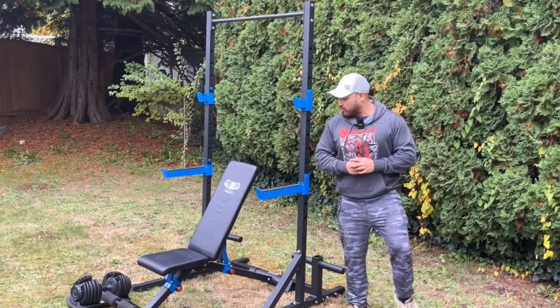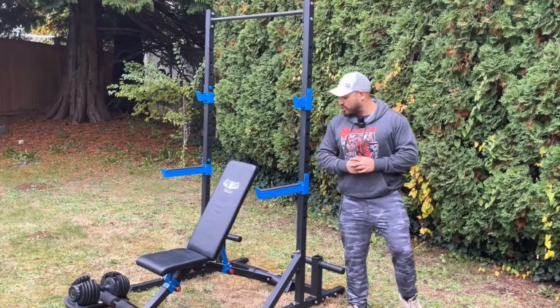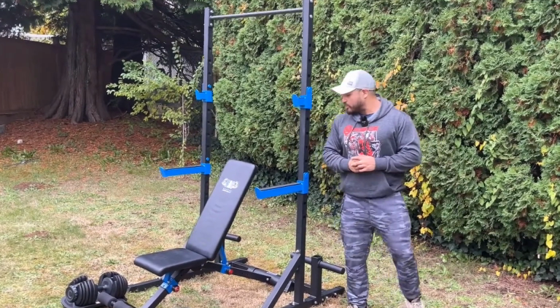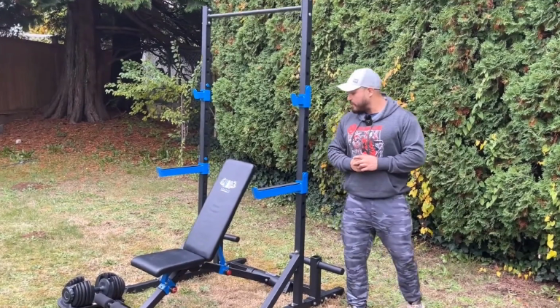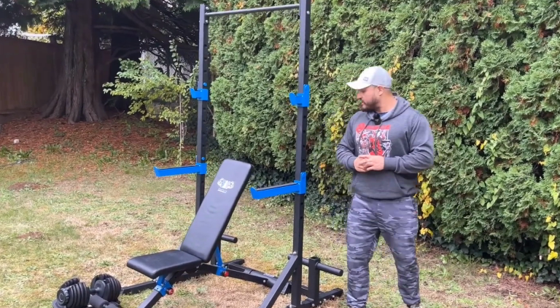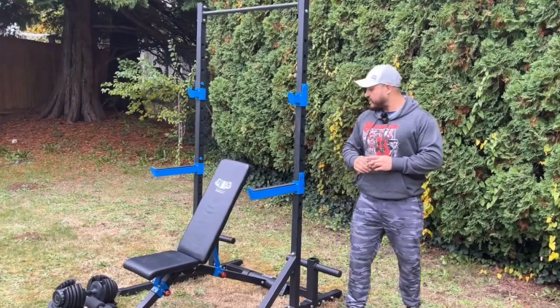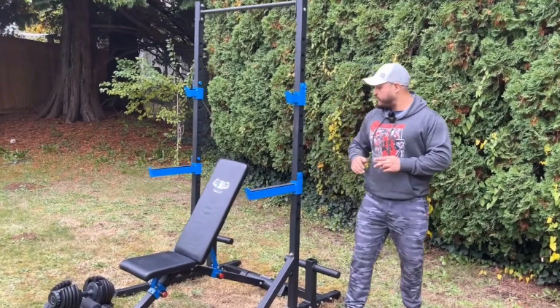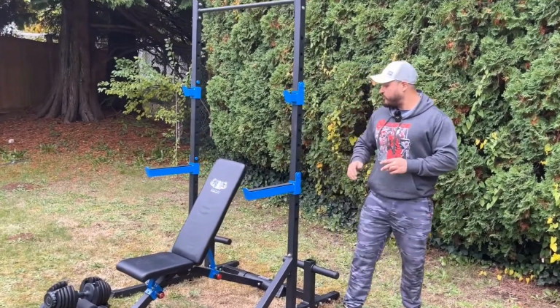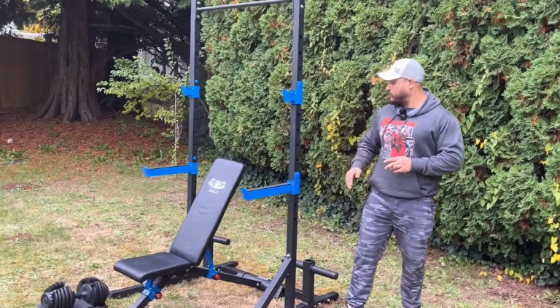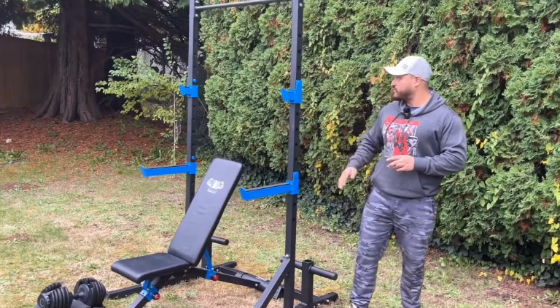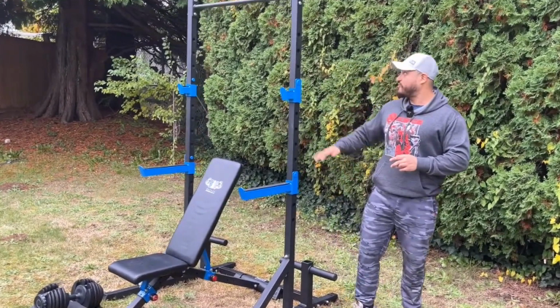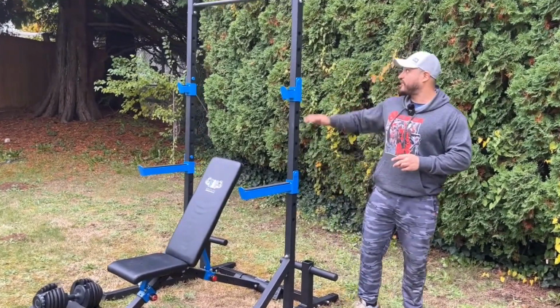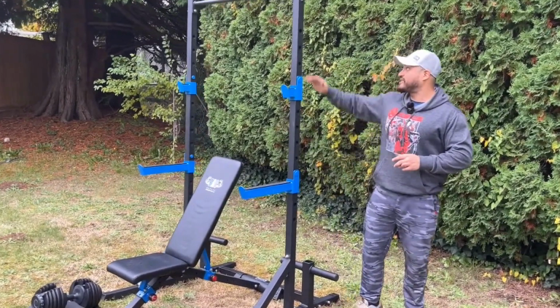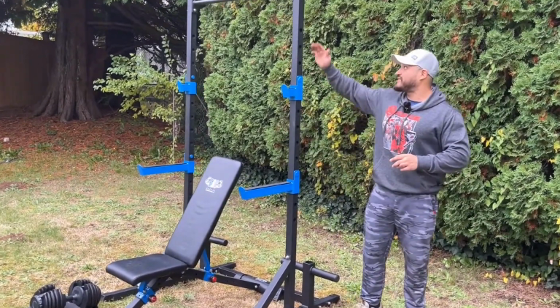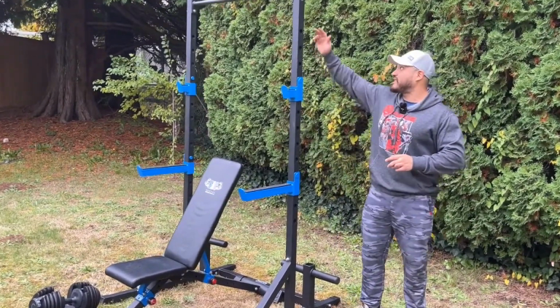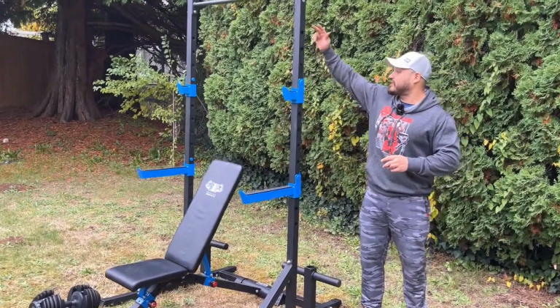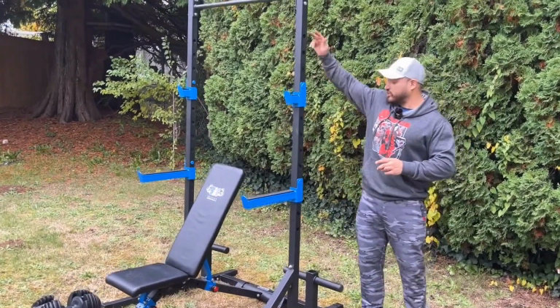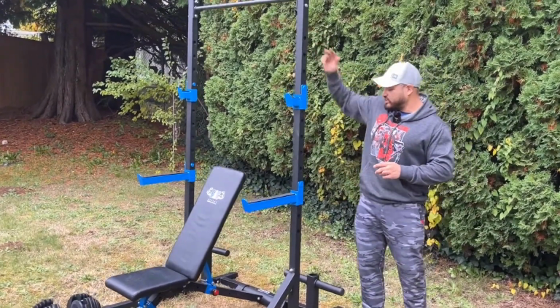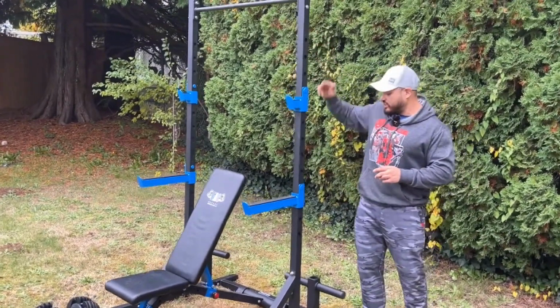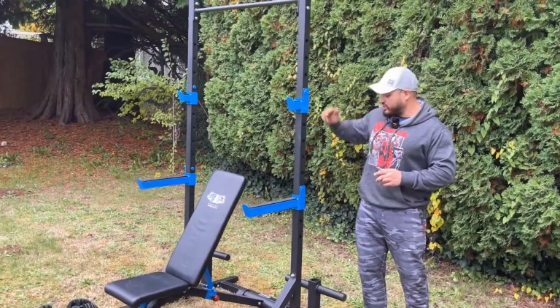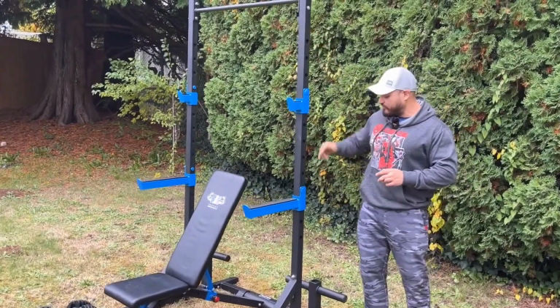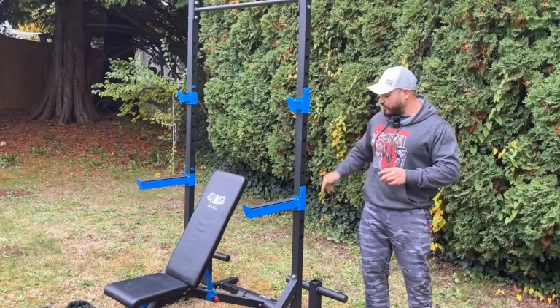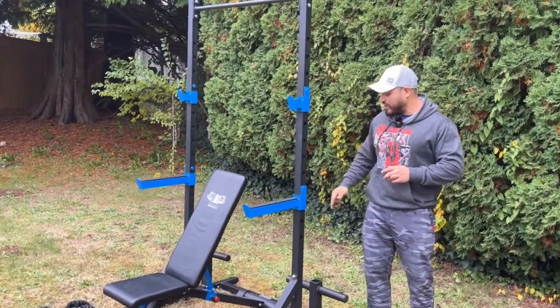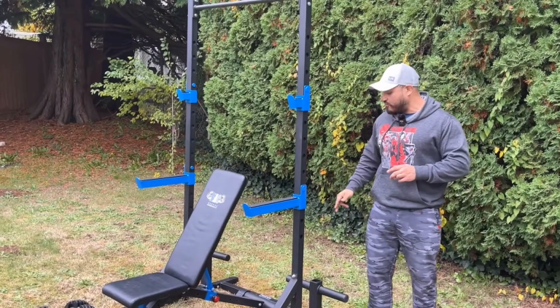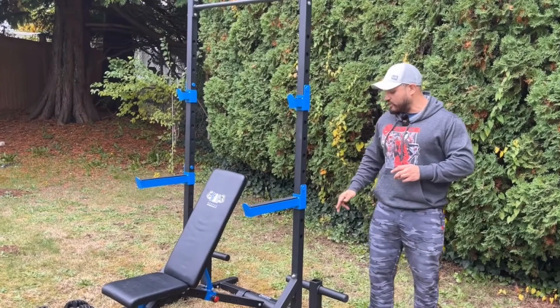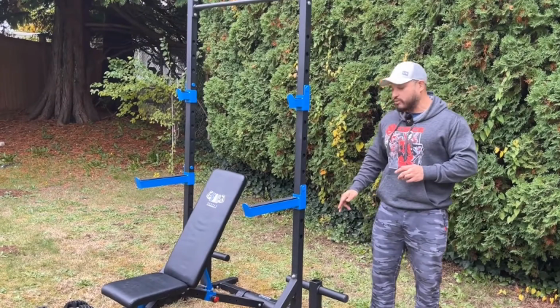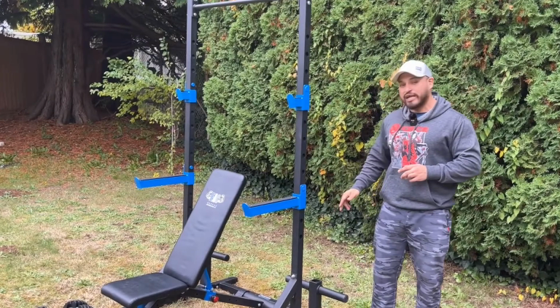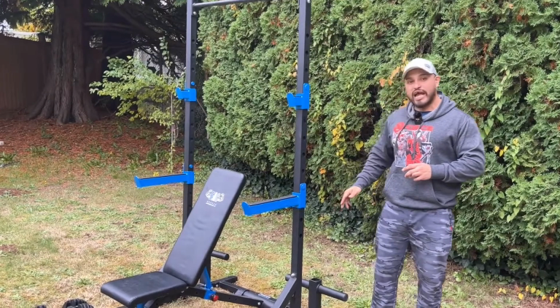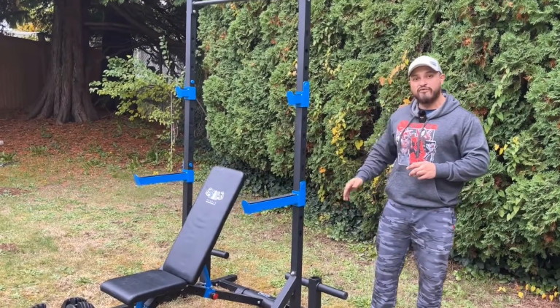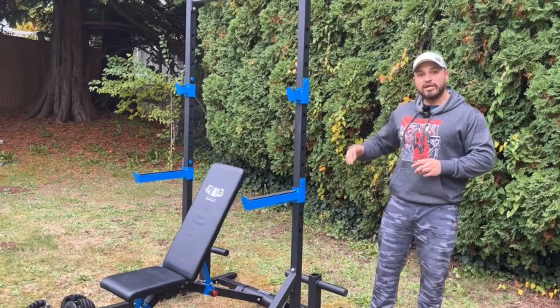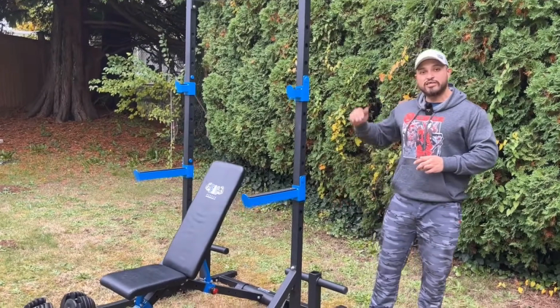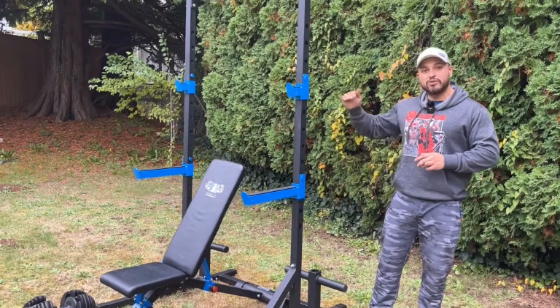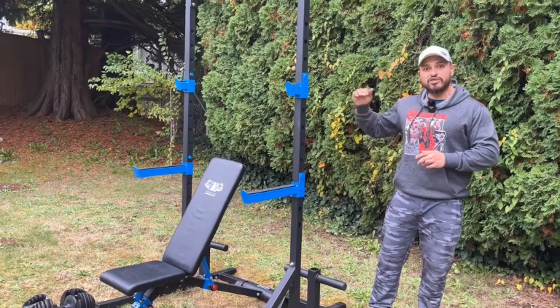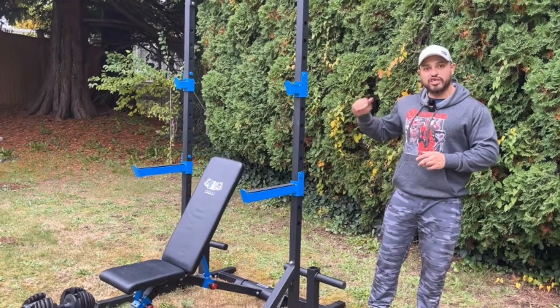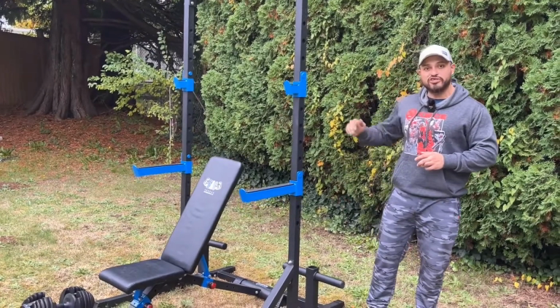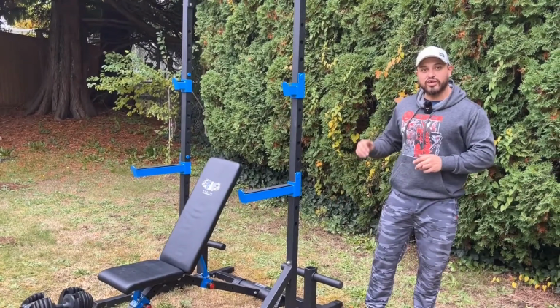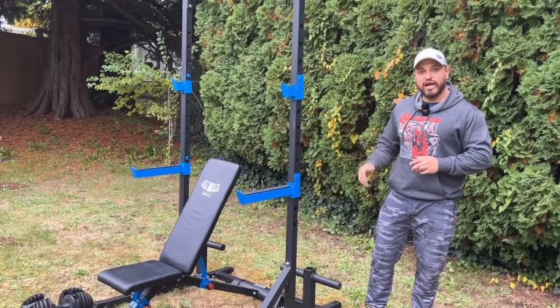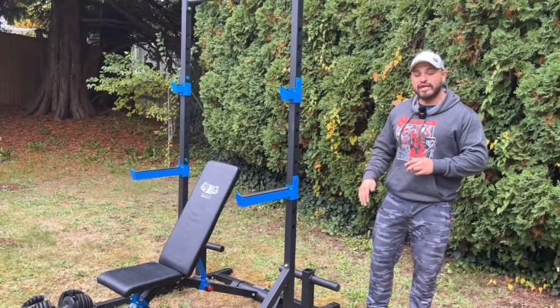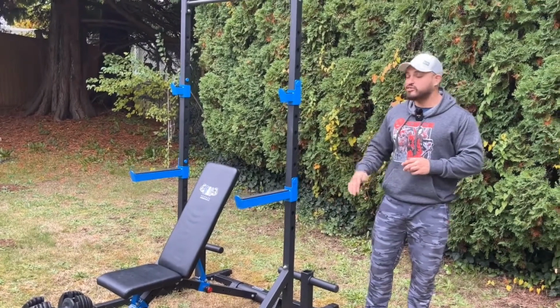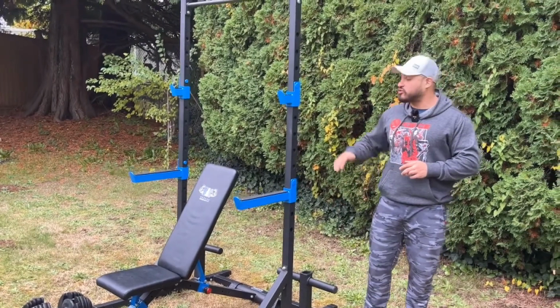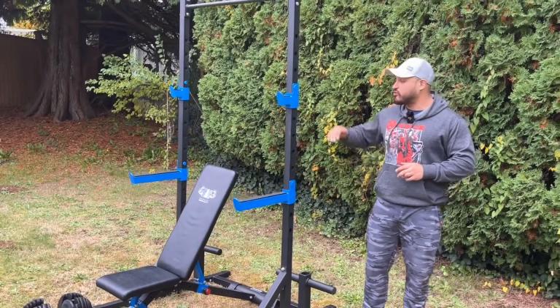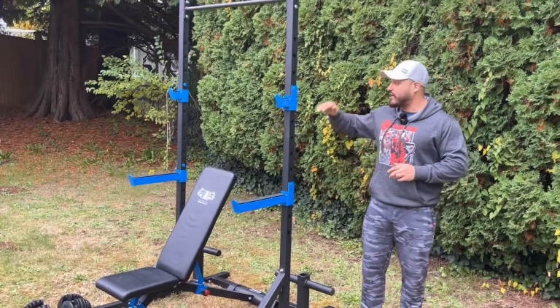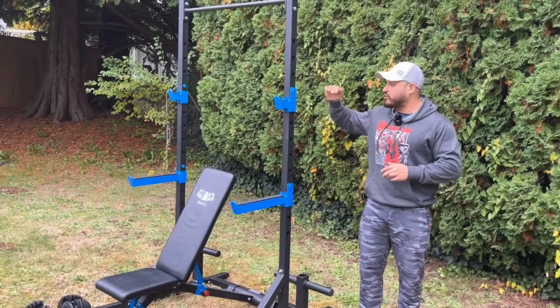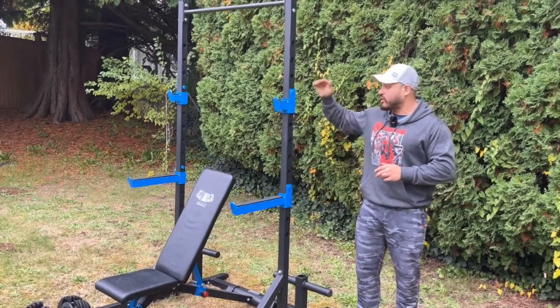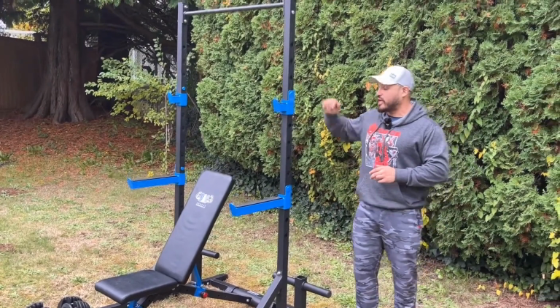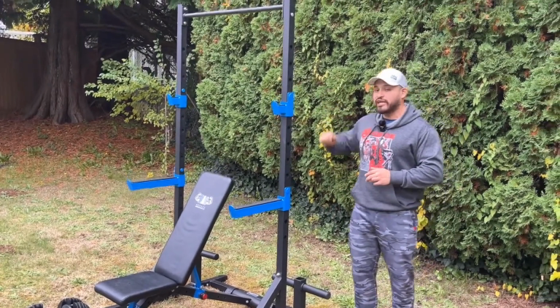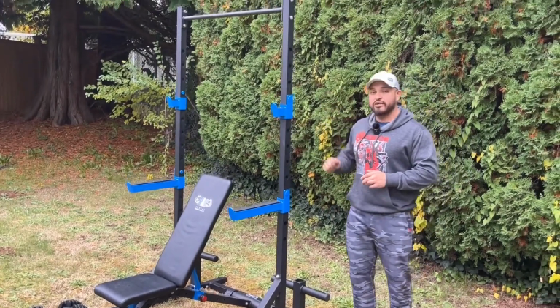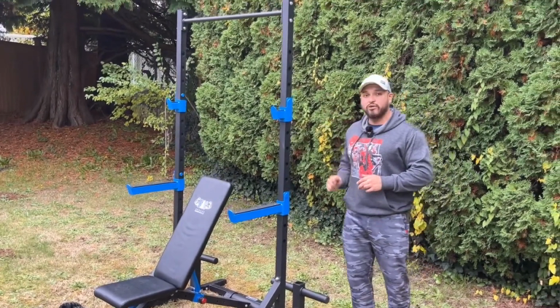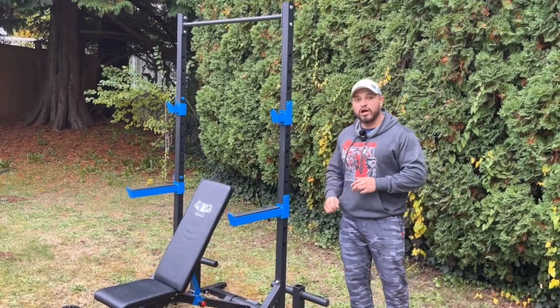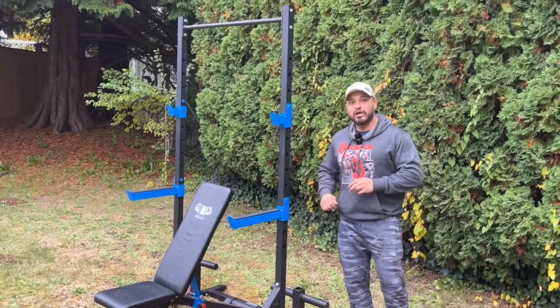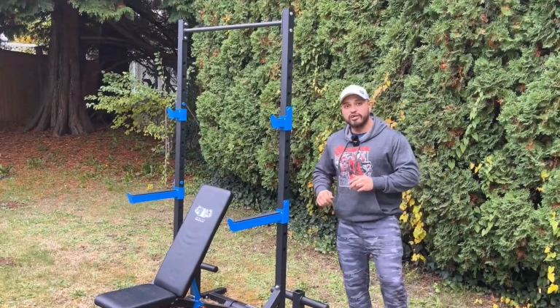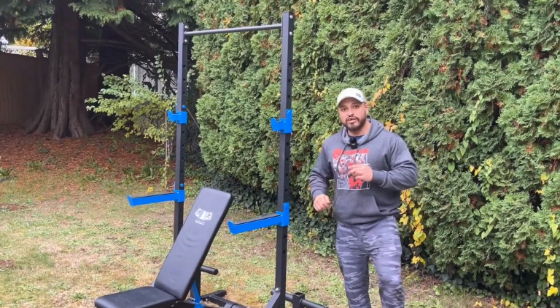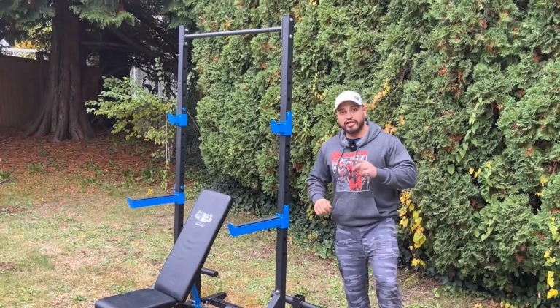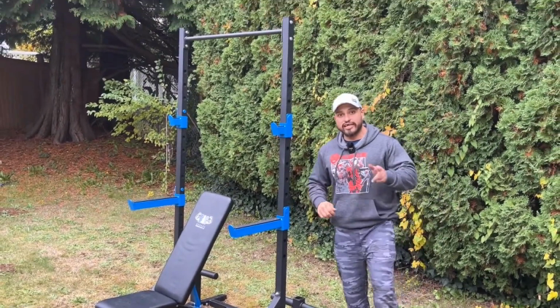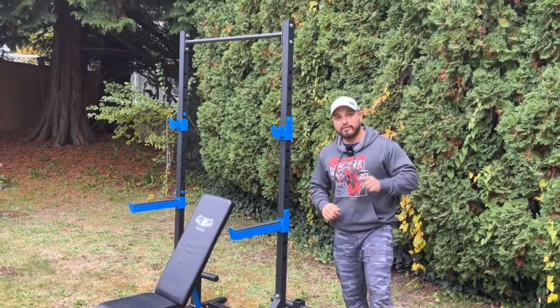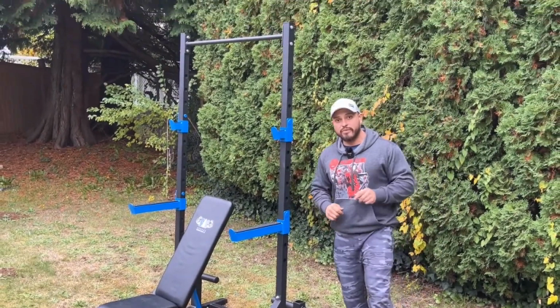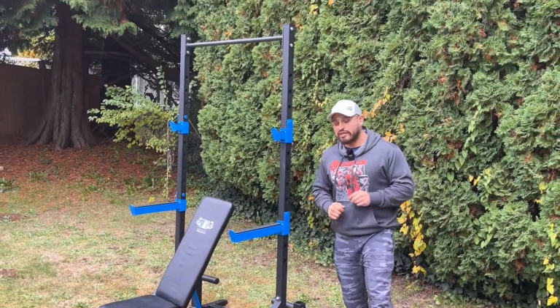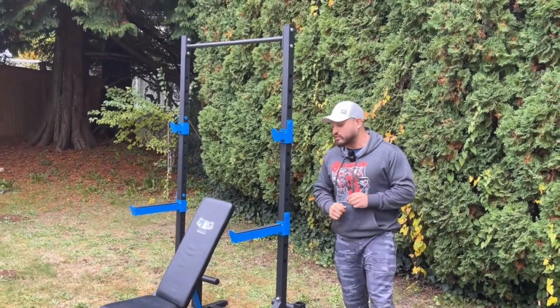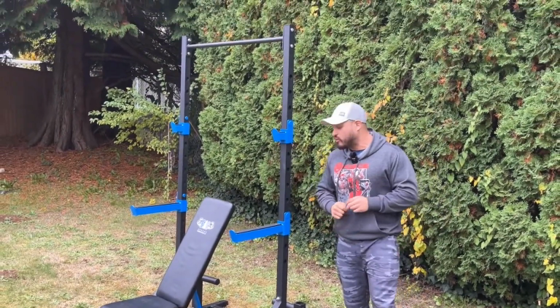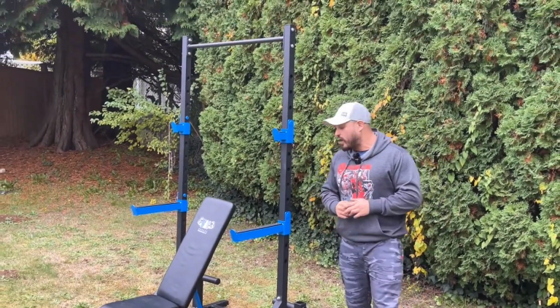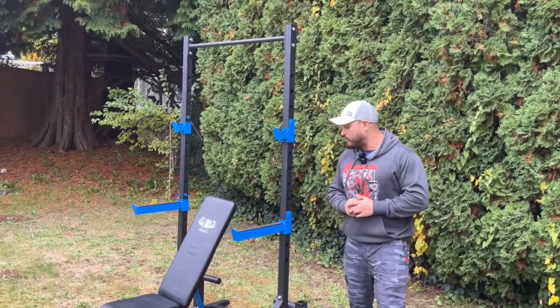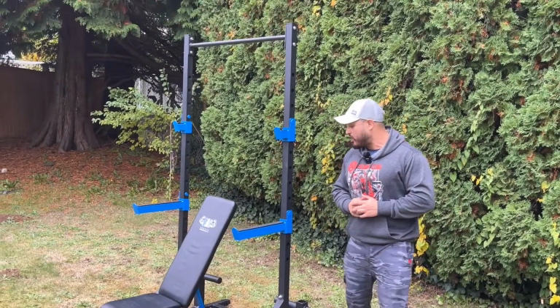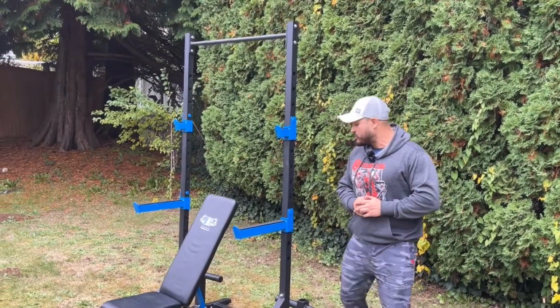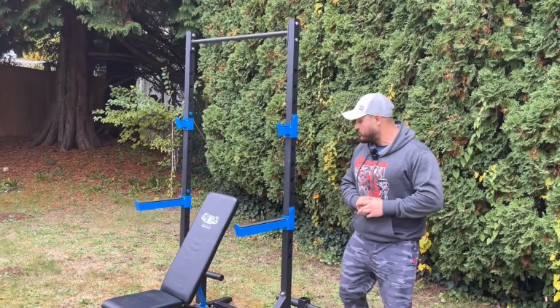One of the best key features of this is the 13 different levels that we have to adjust your height, so no matter what height you are you're gonna get the best squat possible.